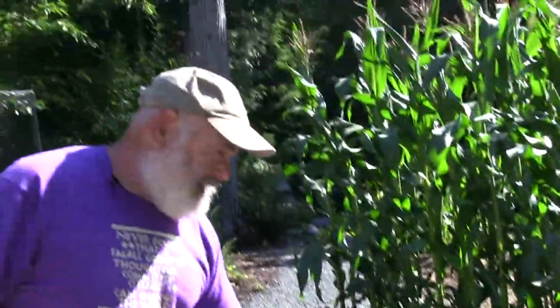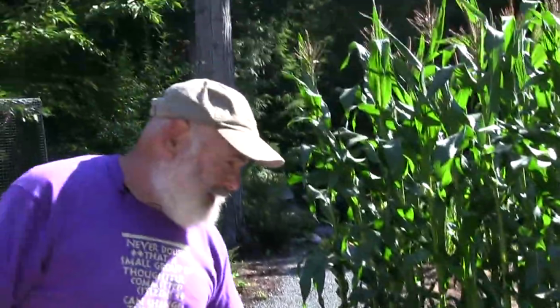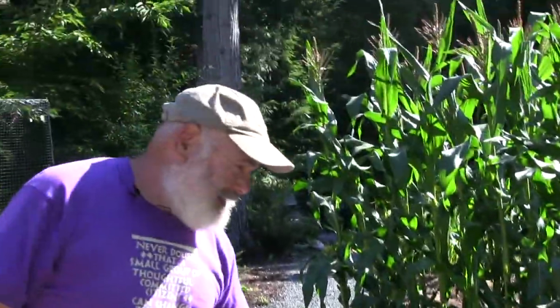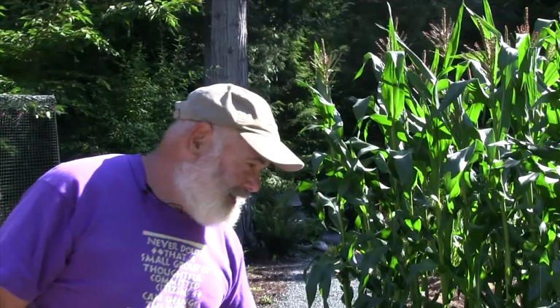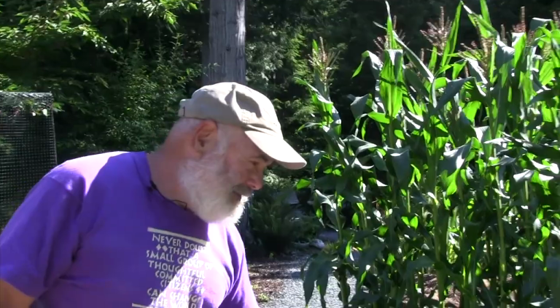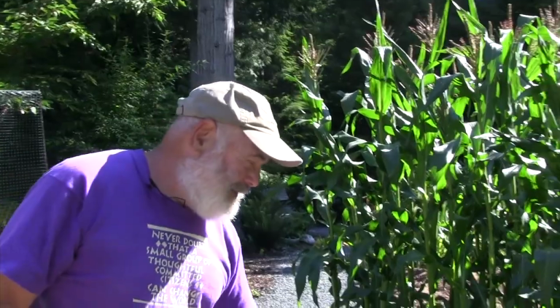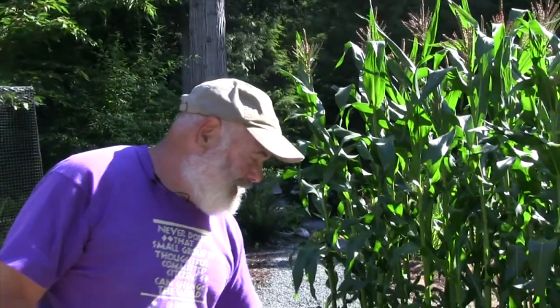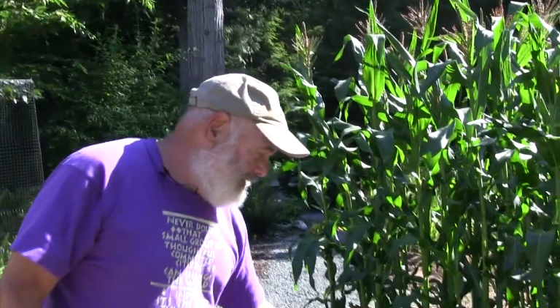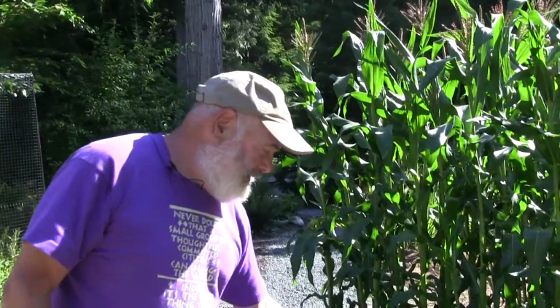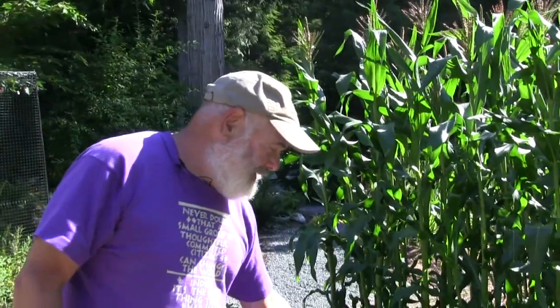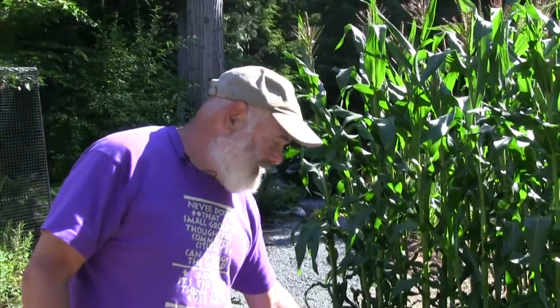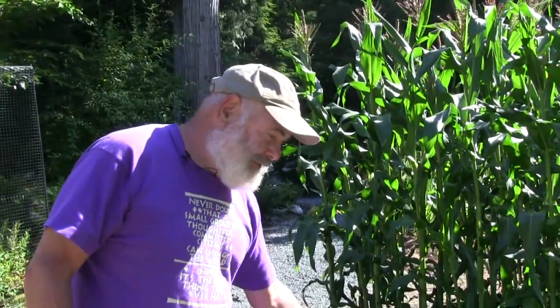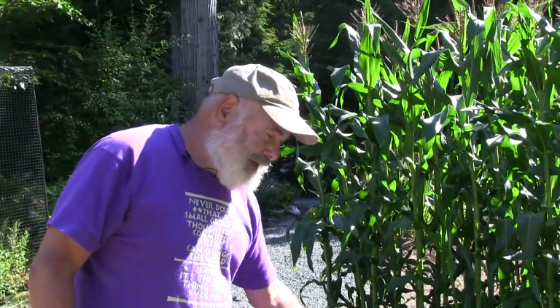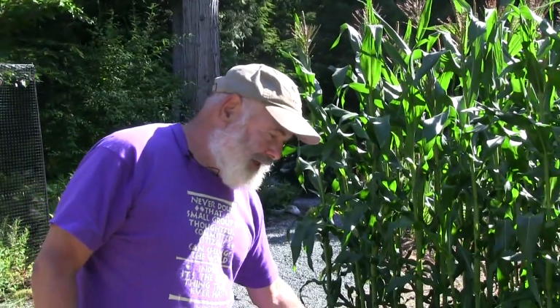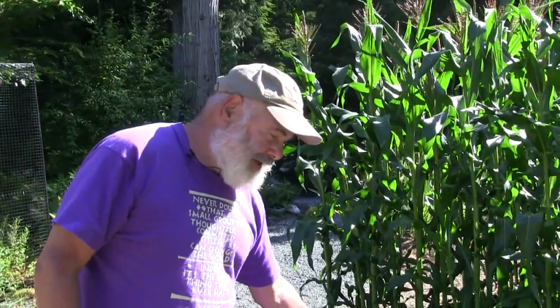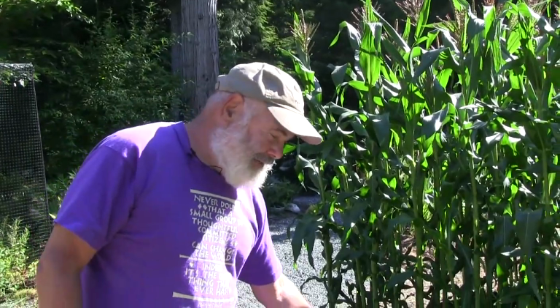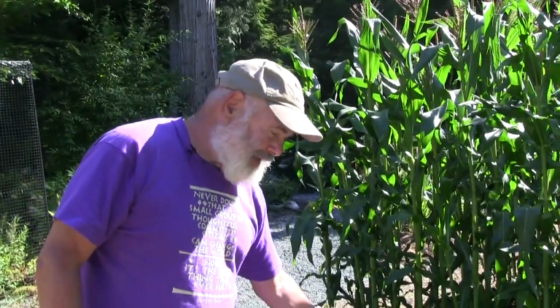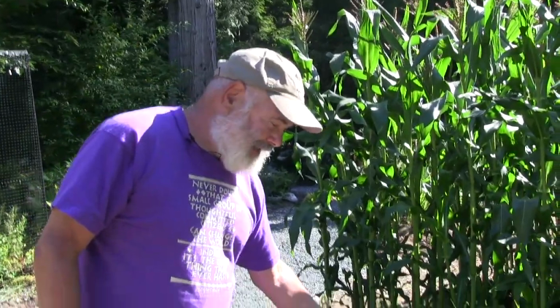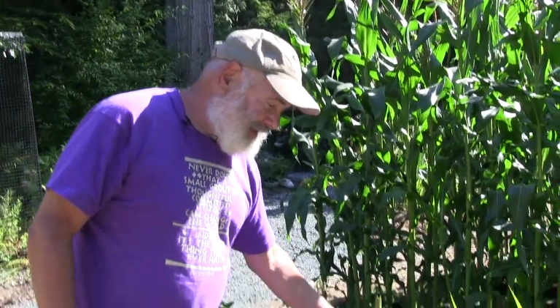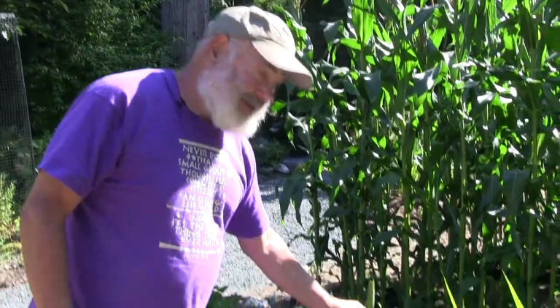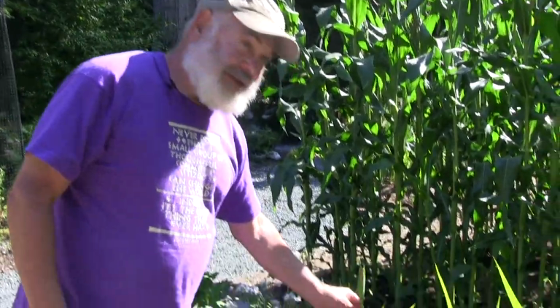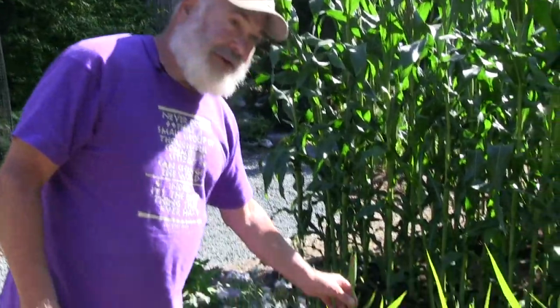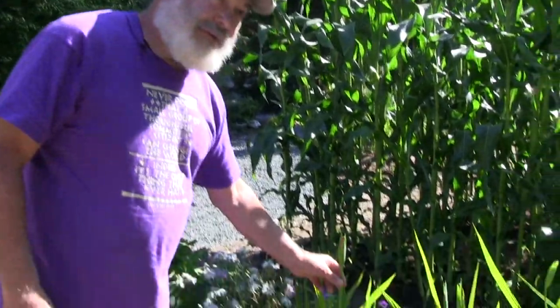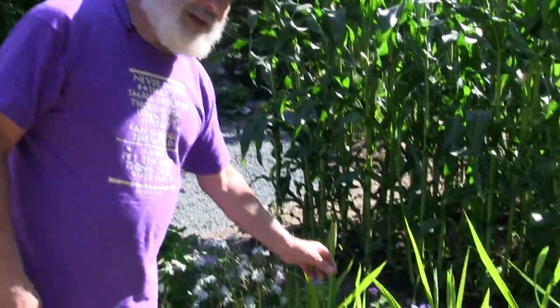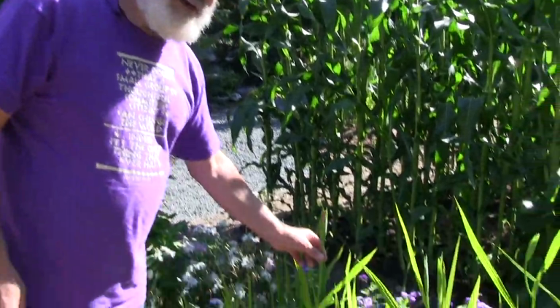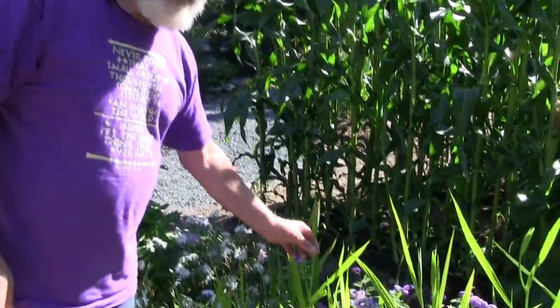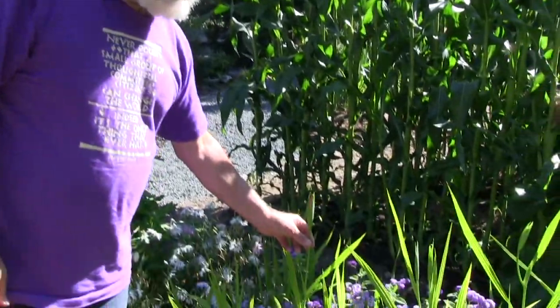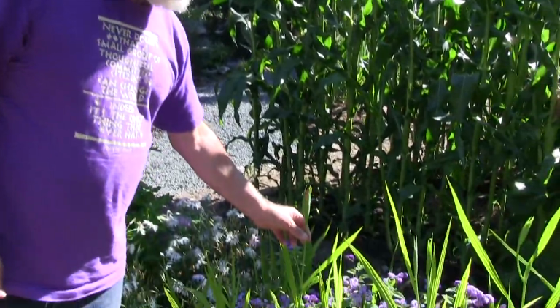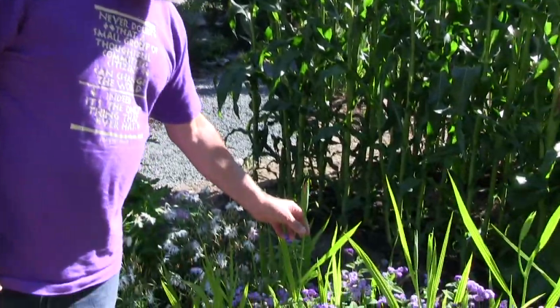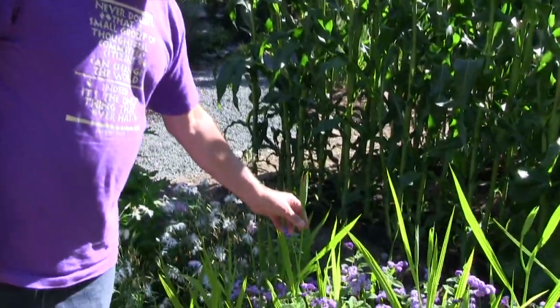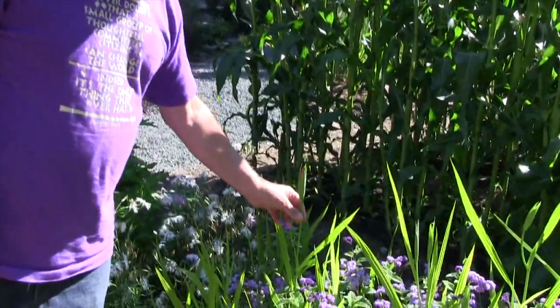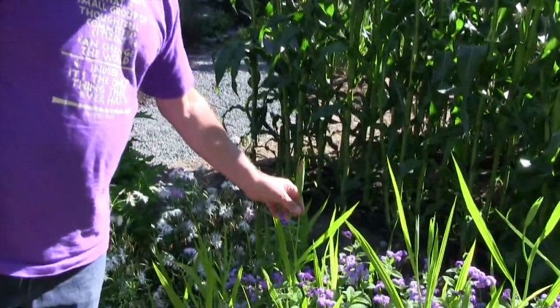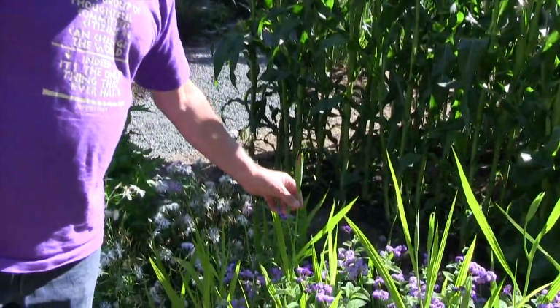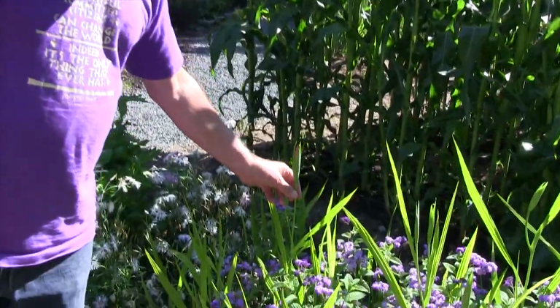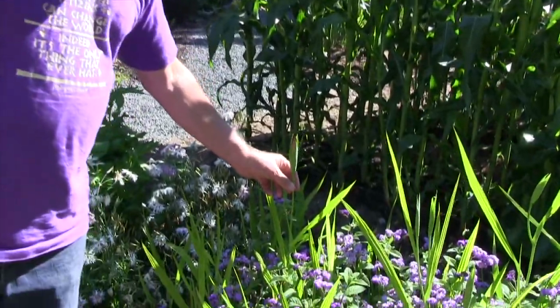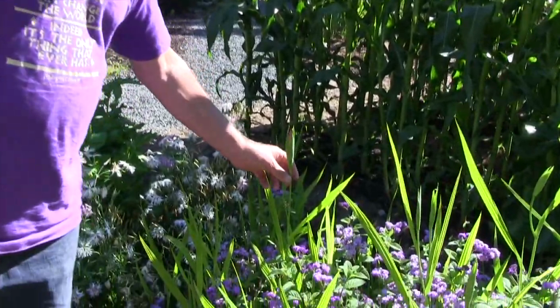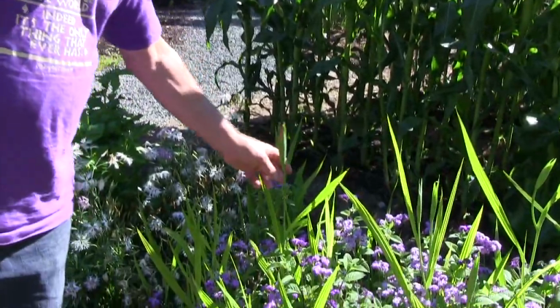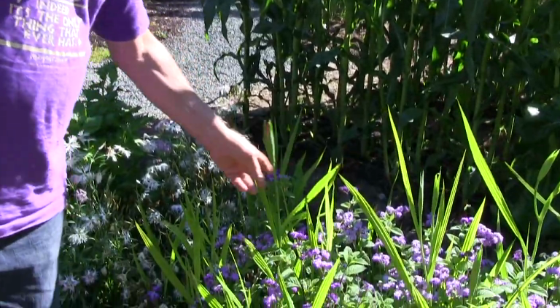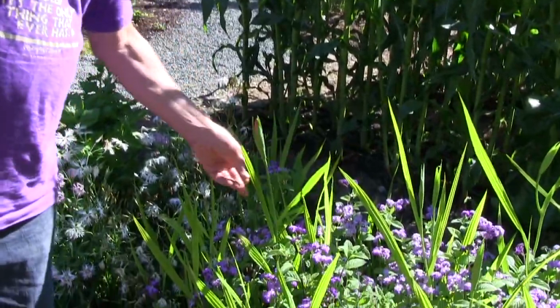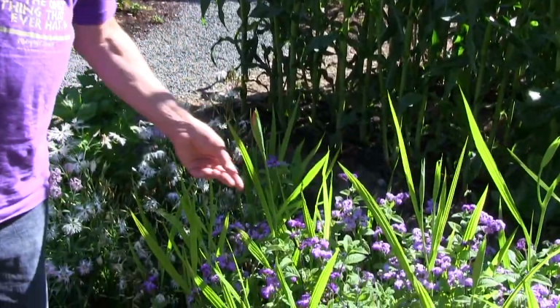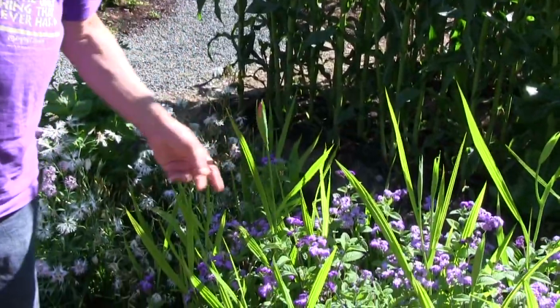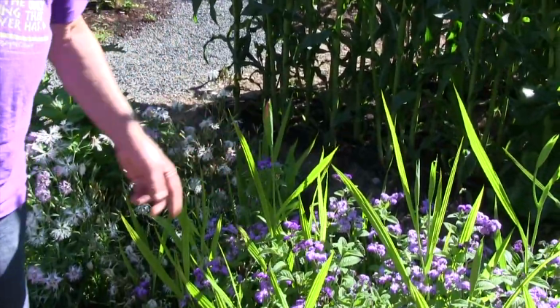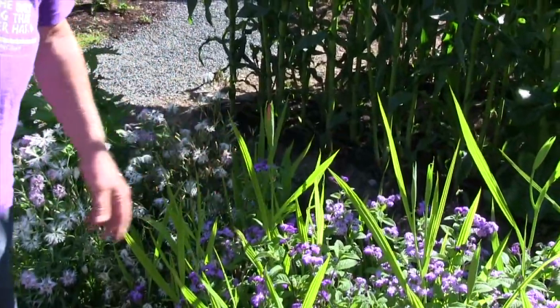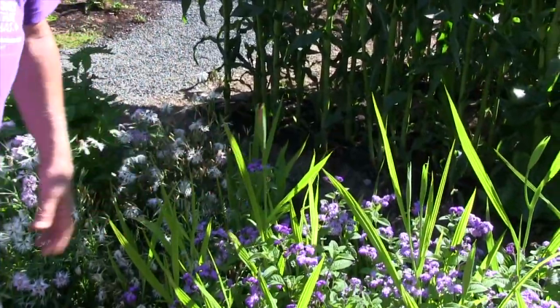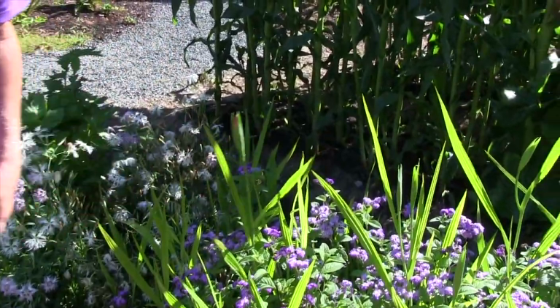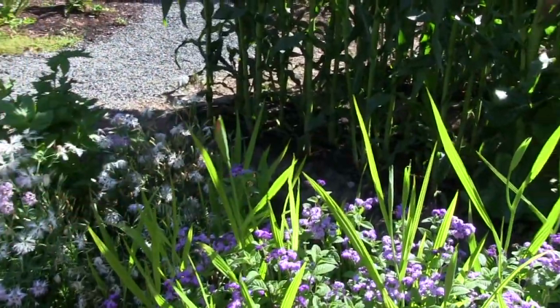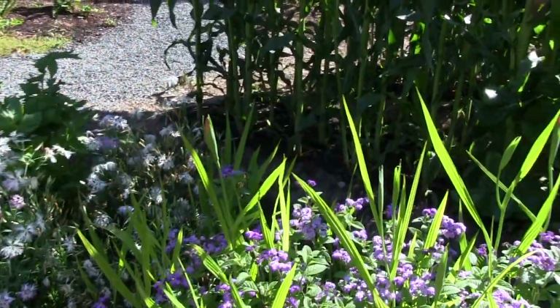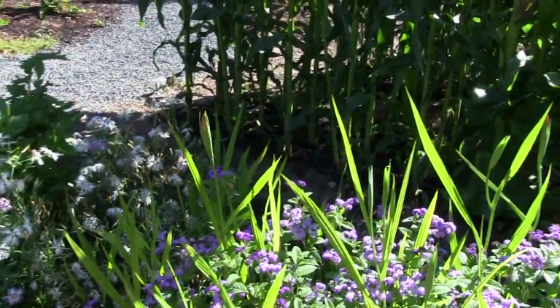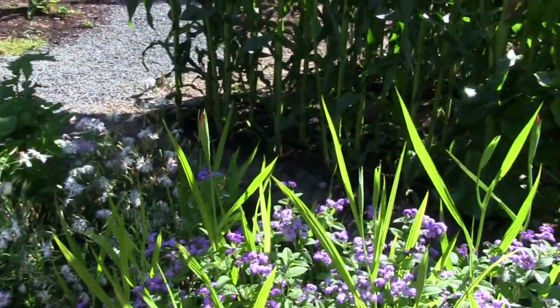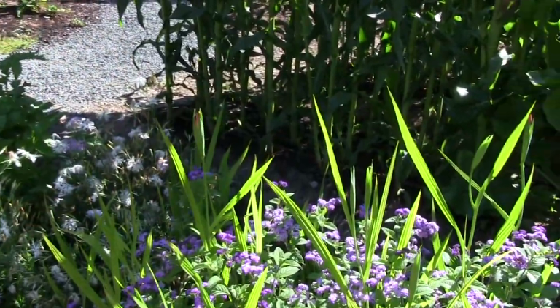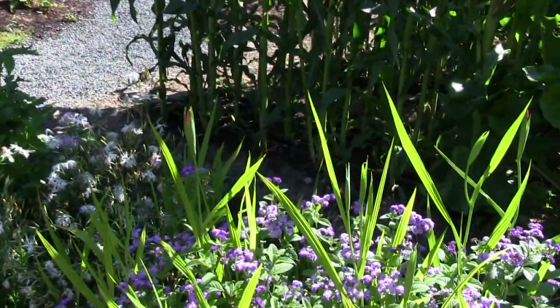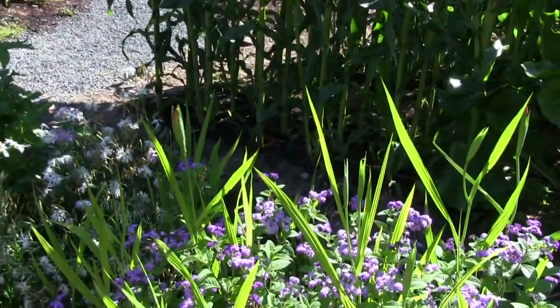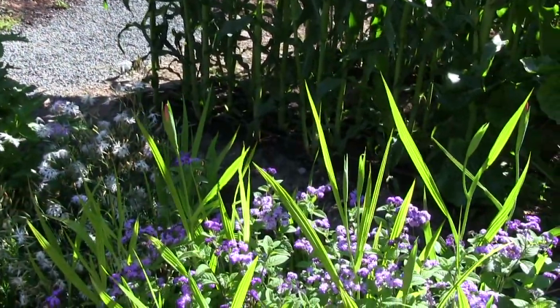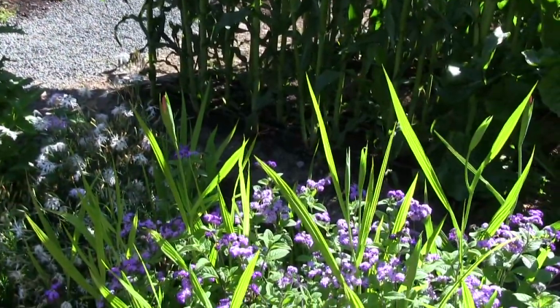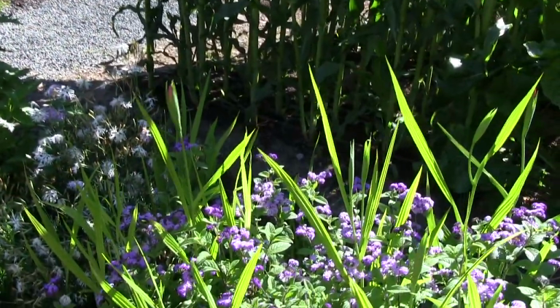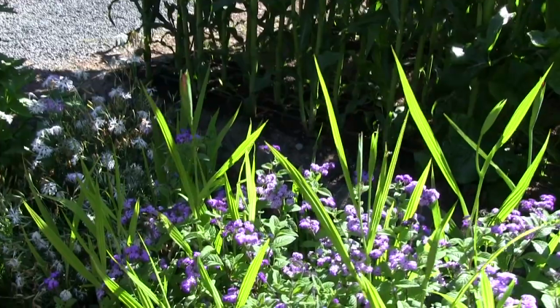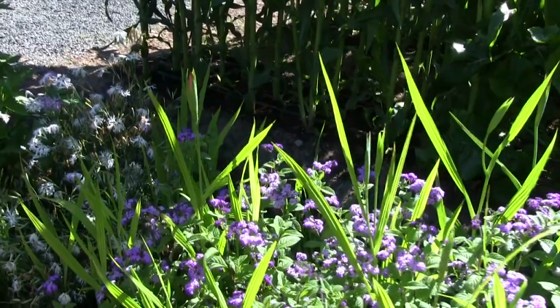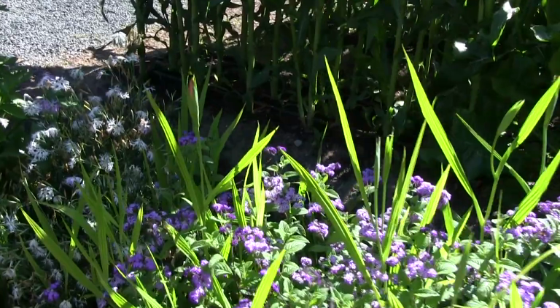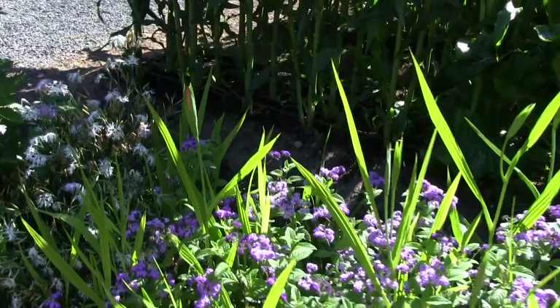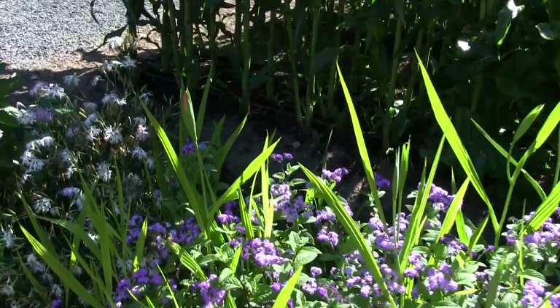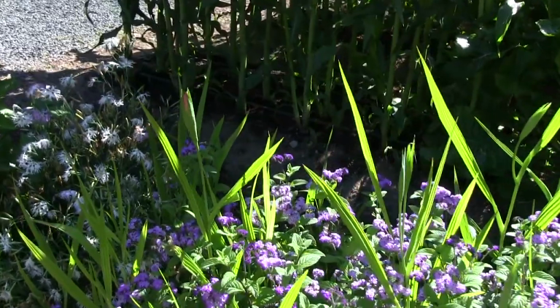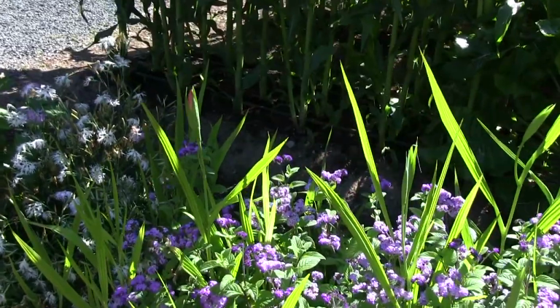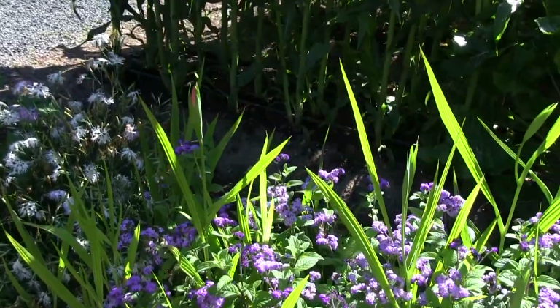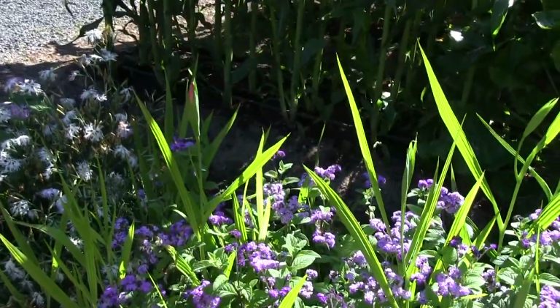This is a plant called Tigridia, a Mexican shell flower. There was one open yesterday — you'll probably see one later today. They're gorgeous.